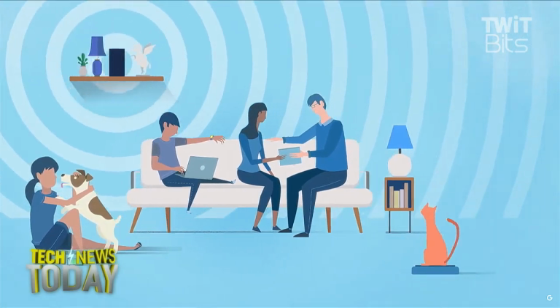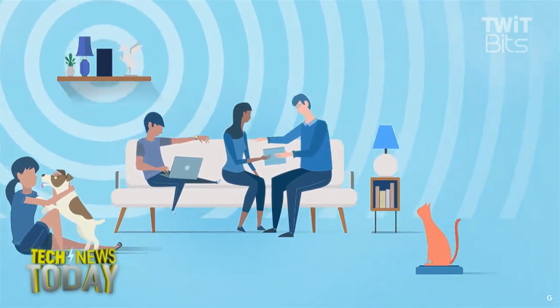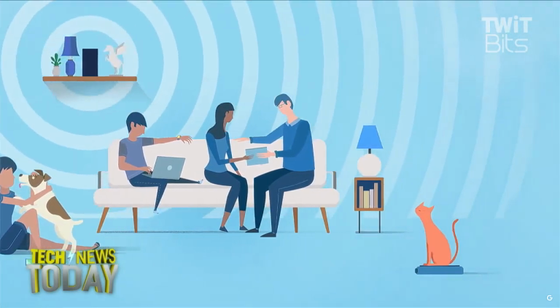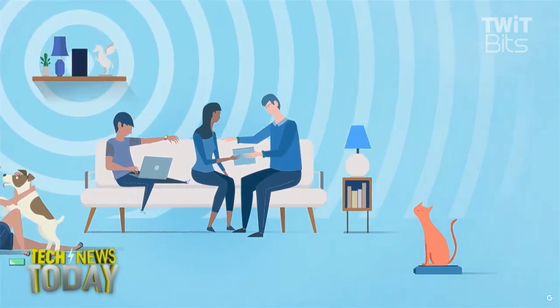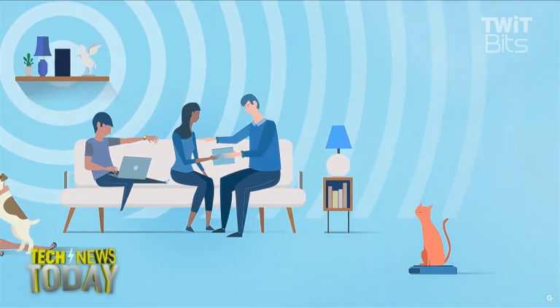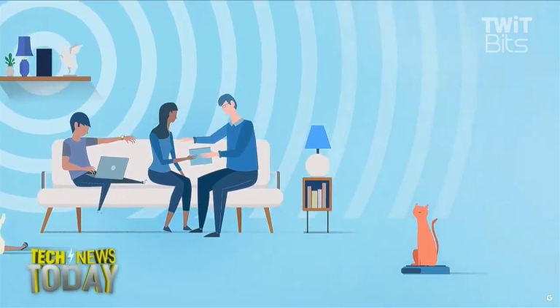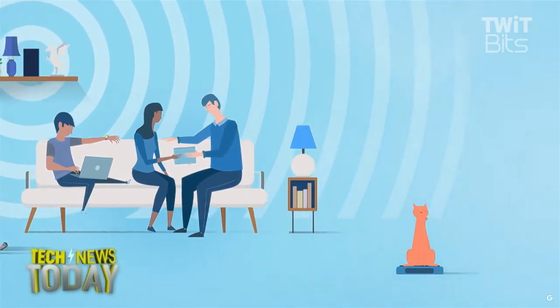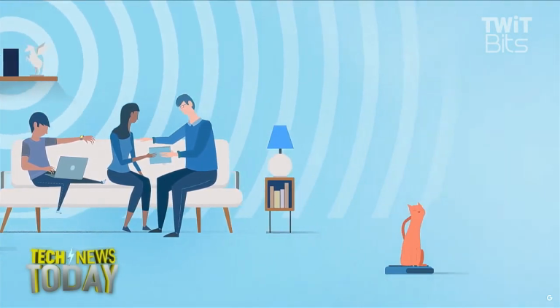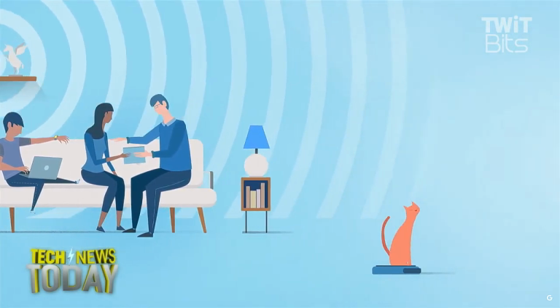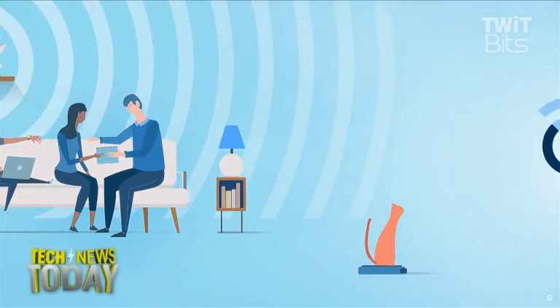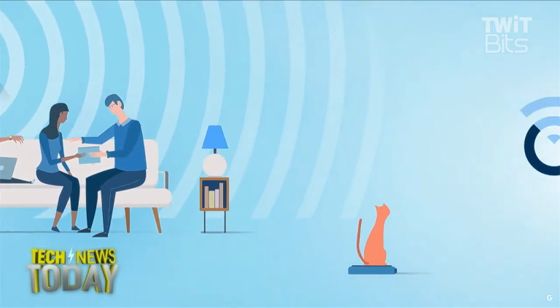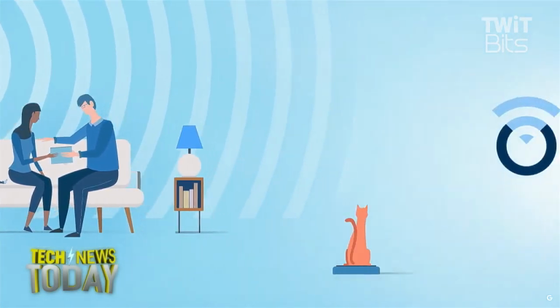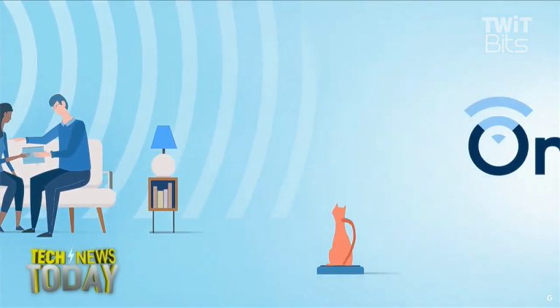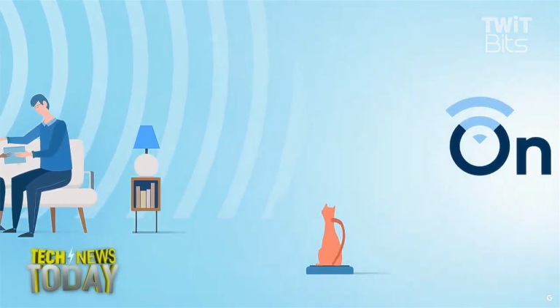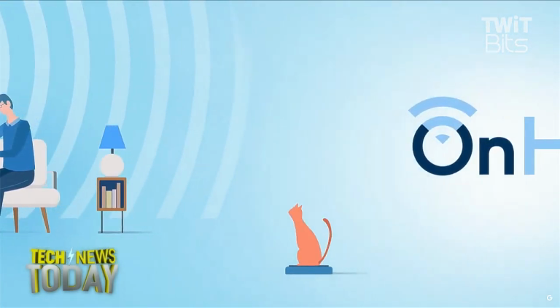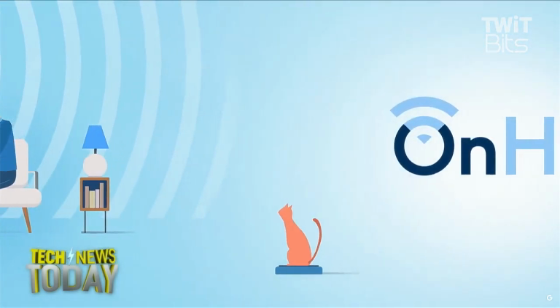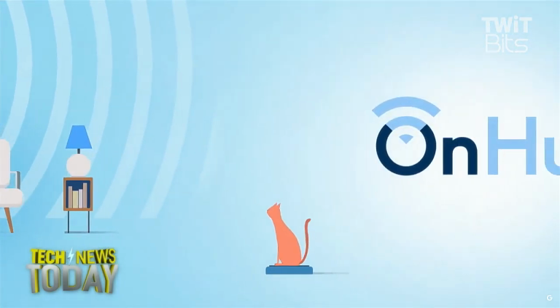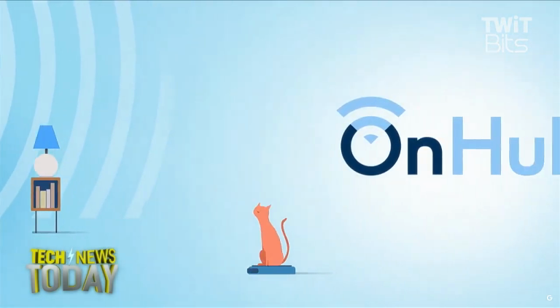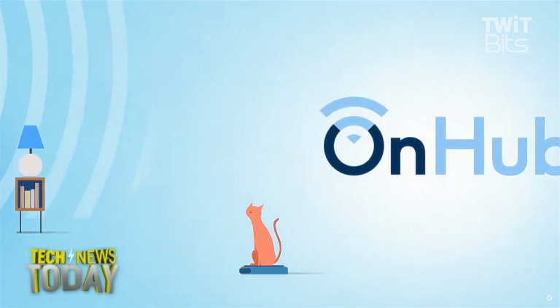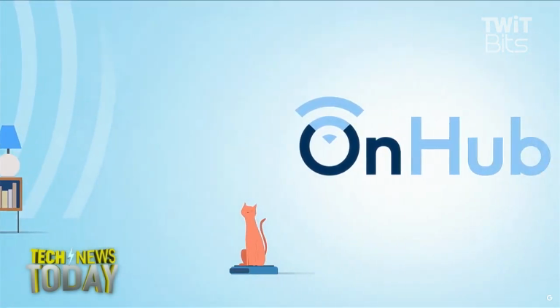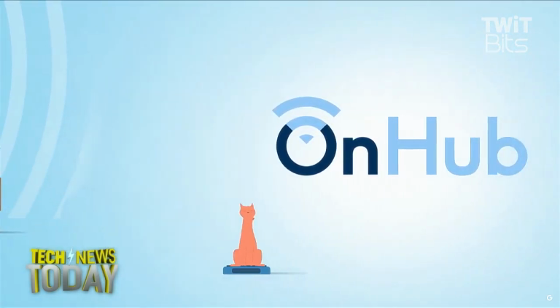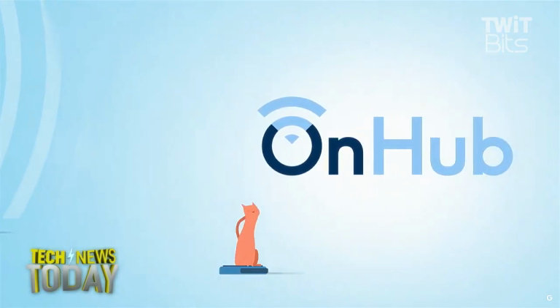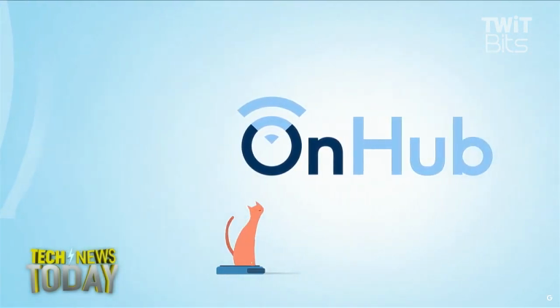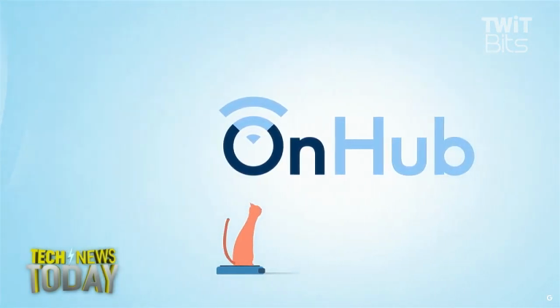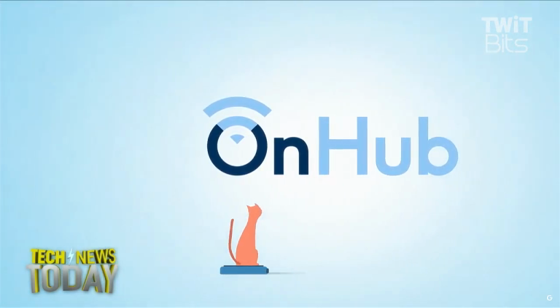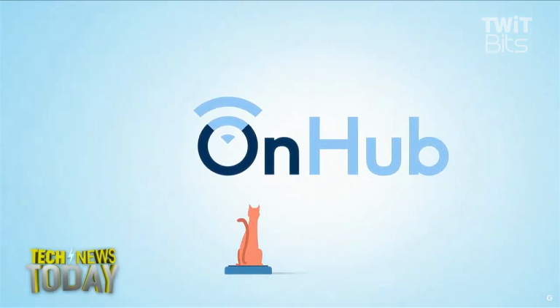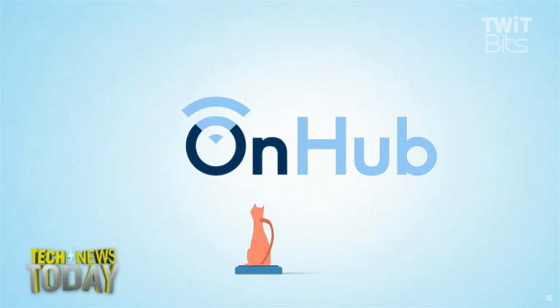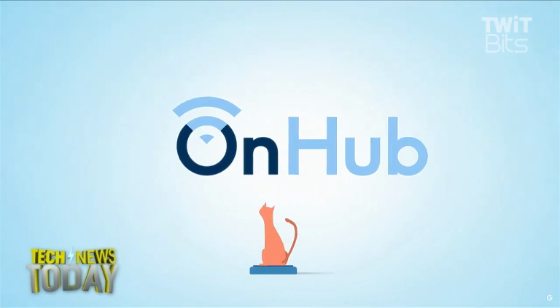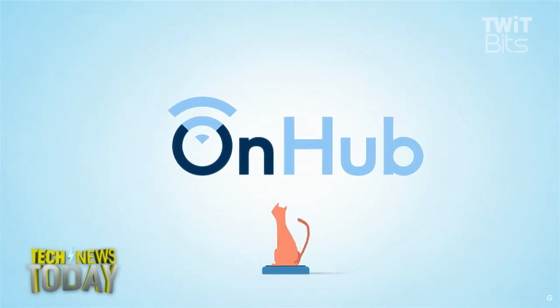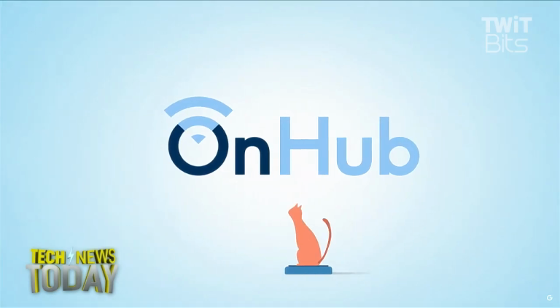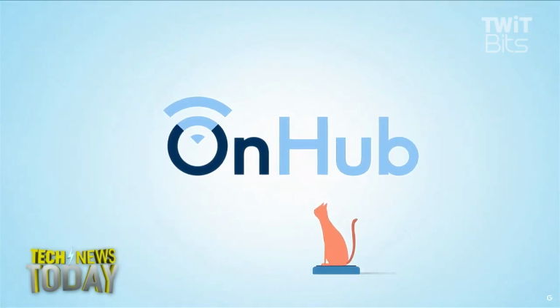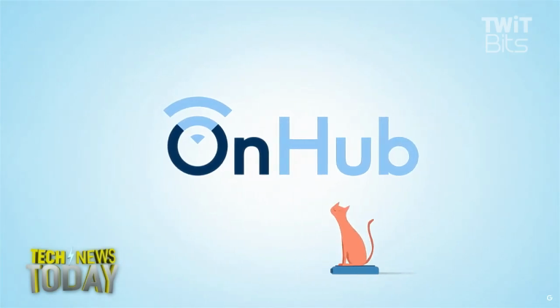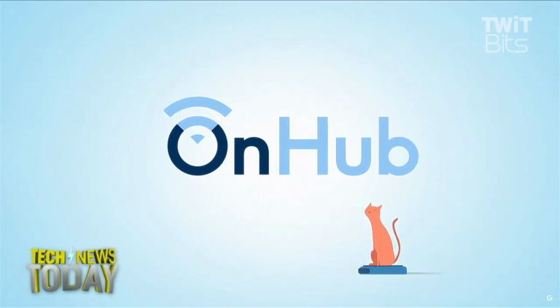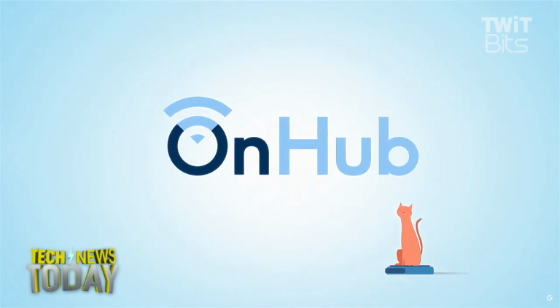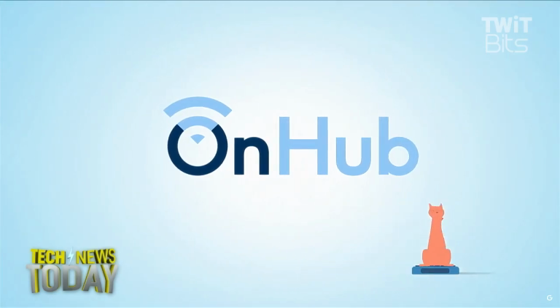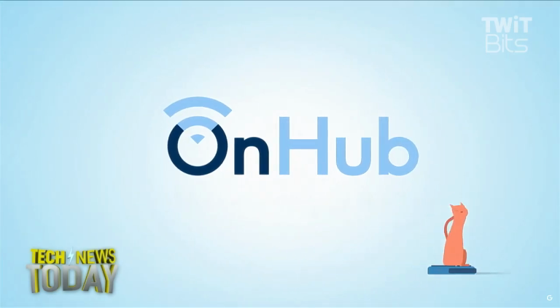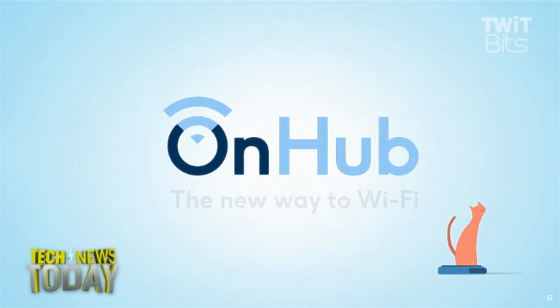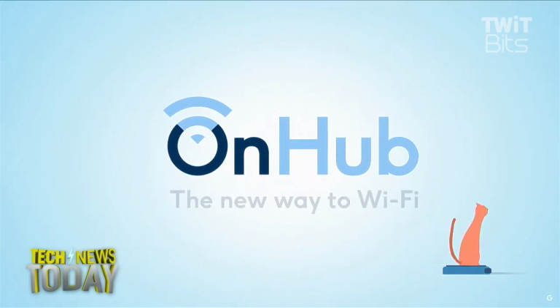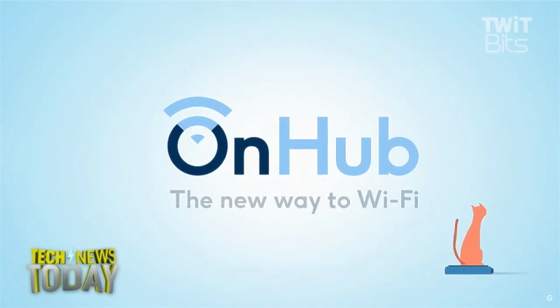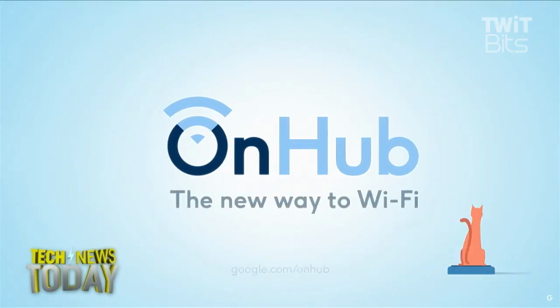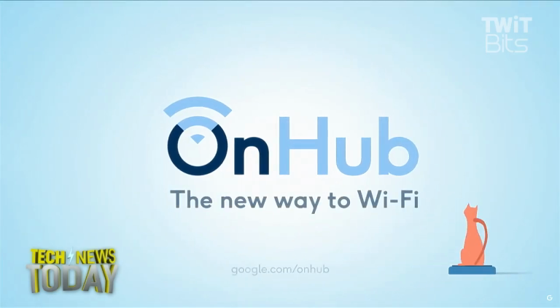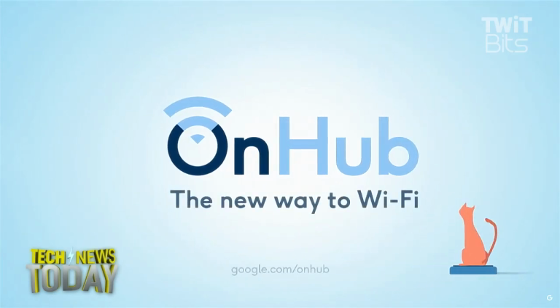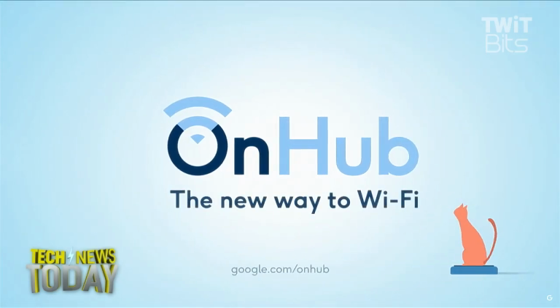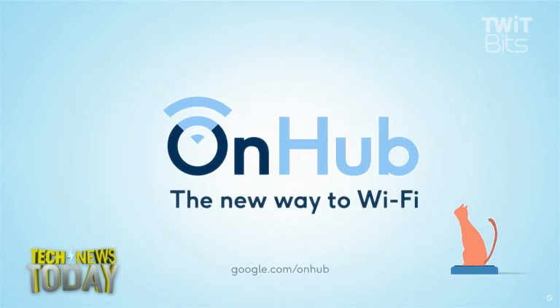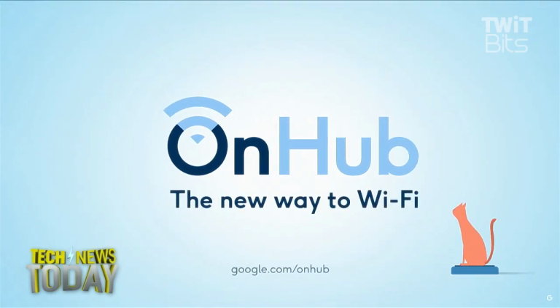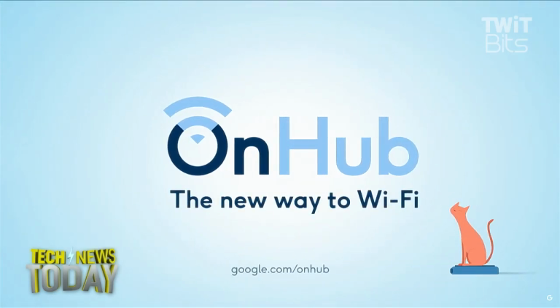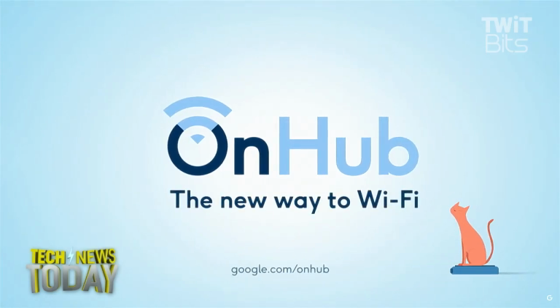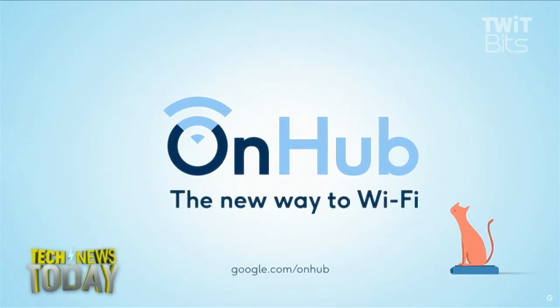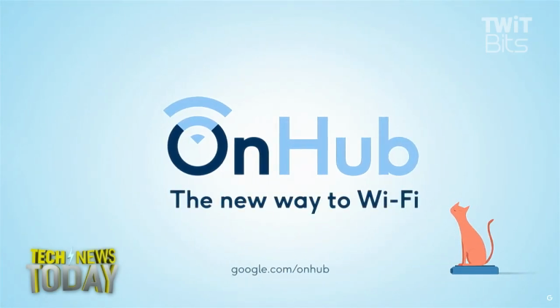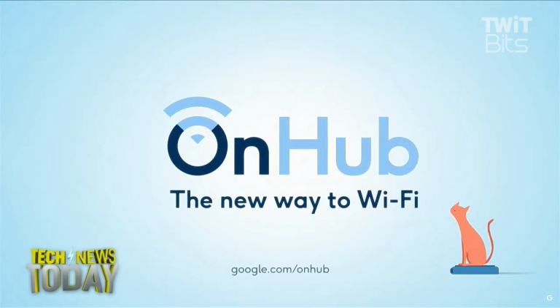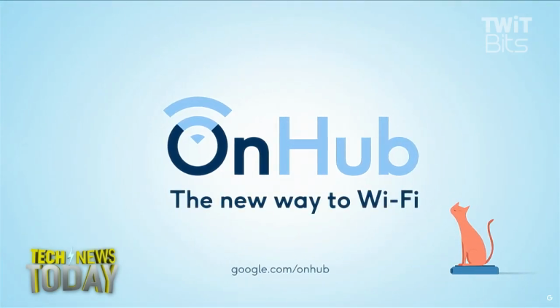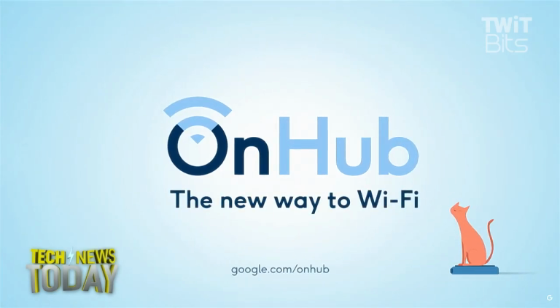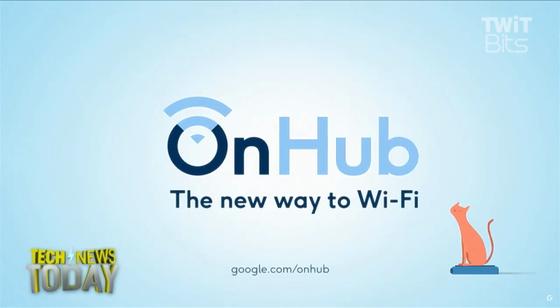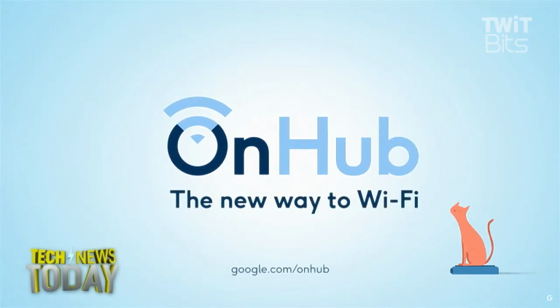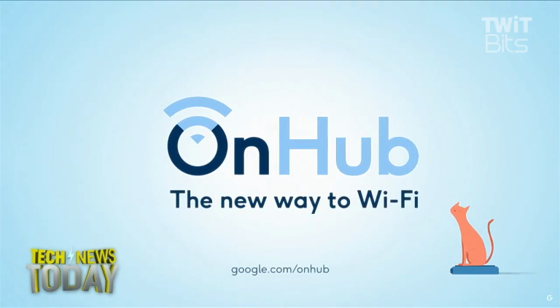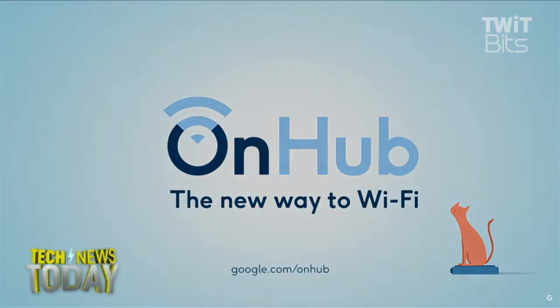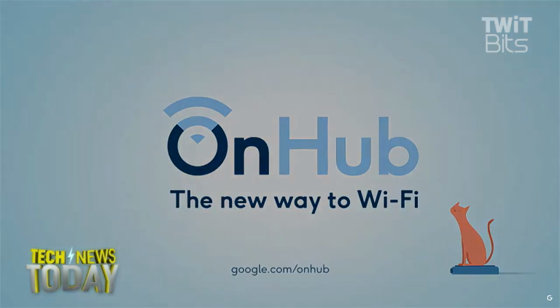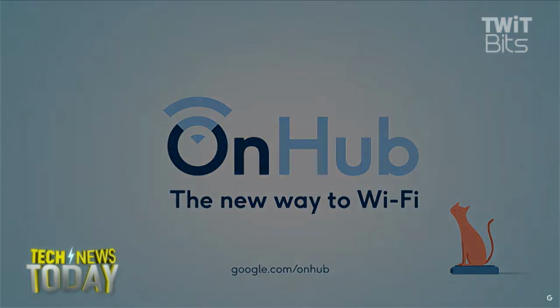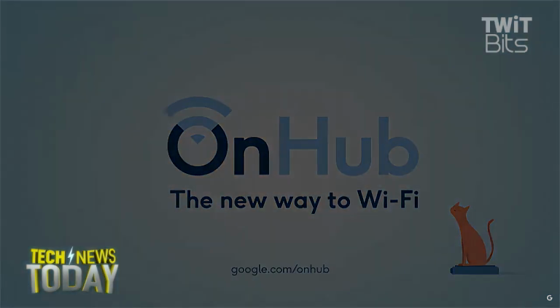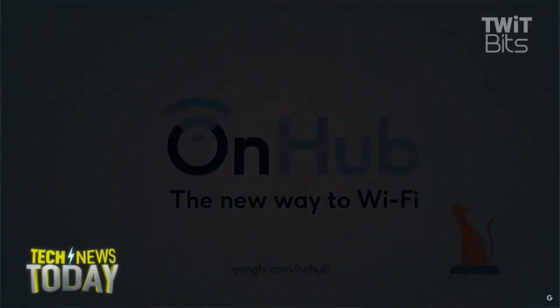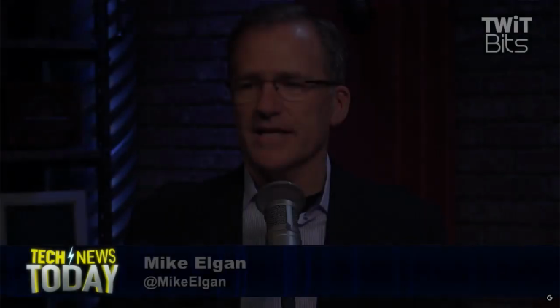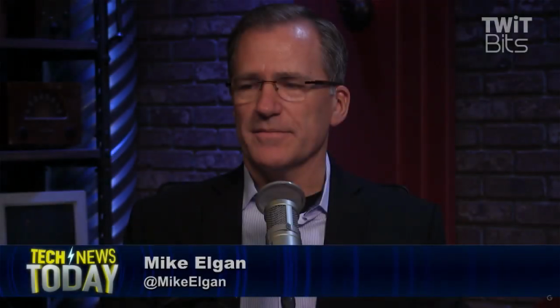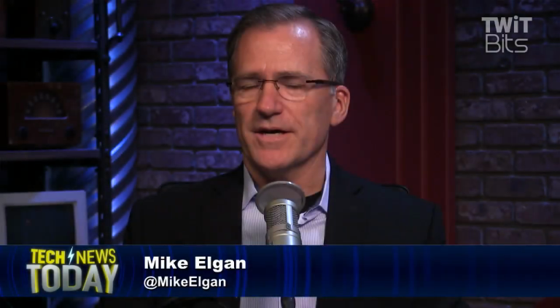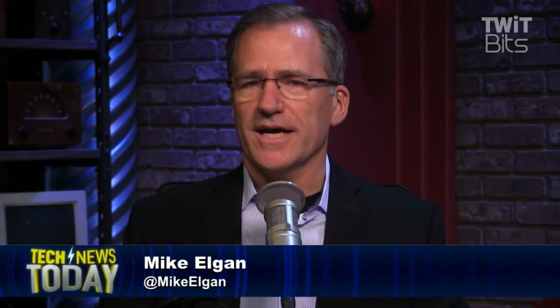That's a lot to like, and hopefully one day, love. And a cat on a Roomba goes sliding by.